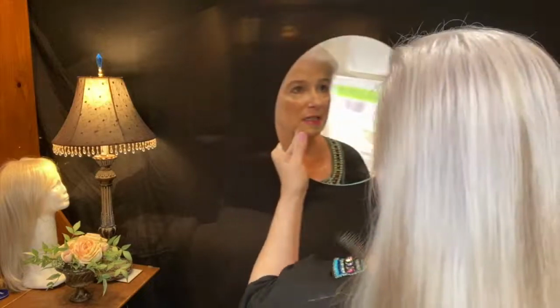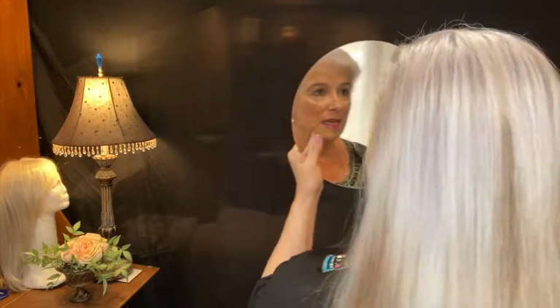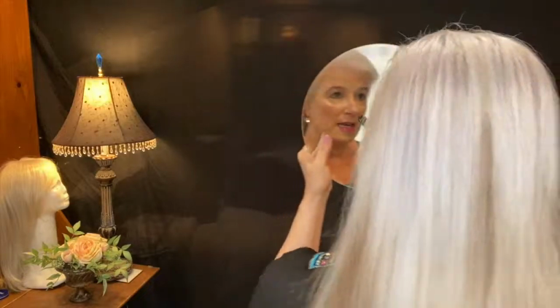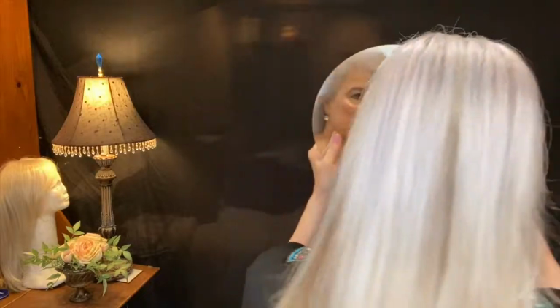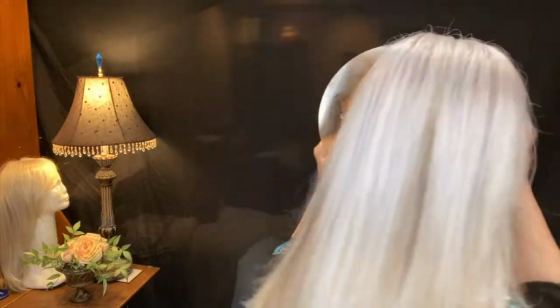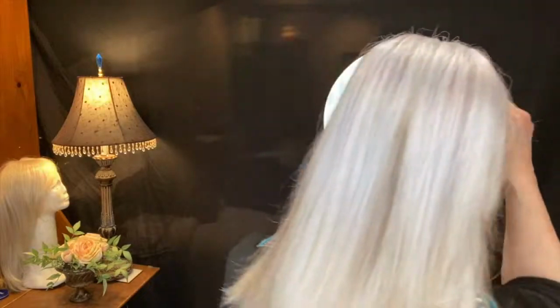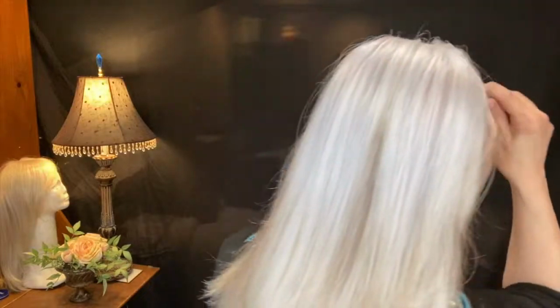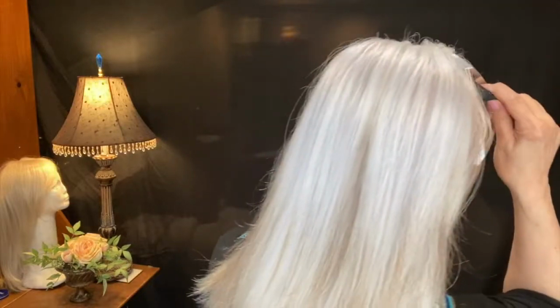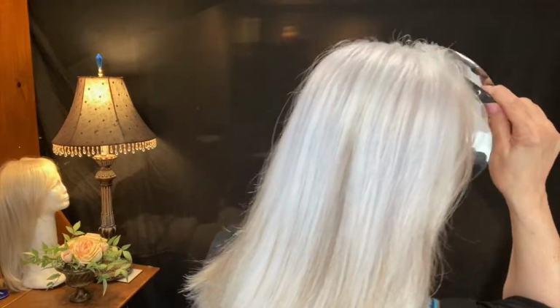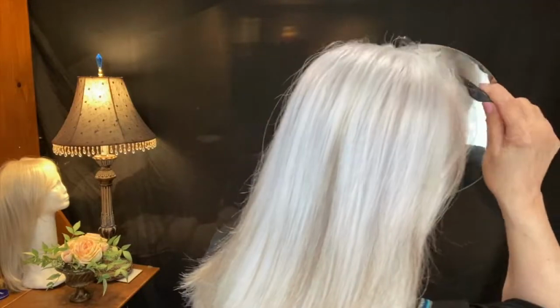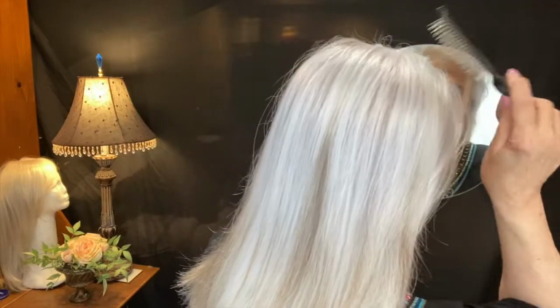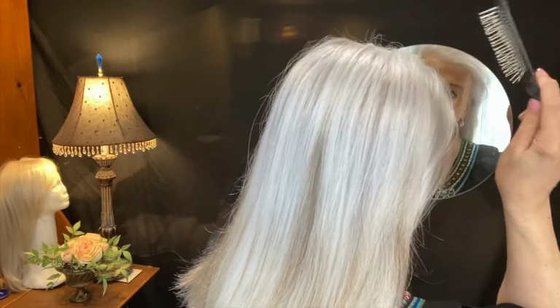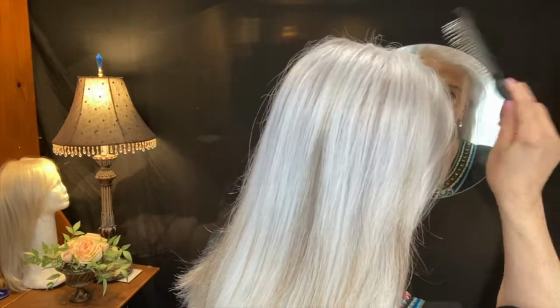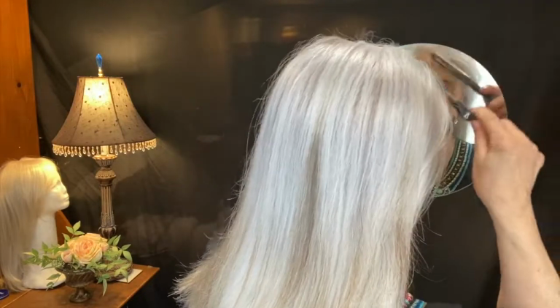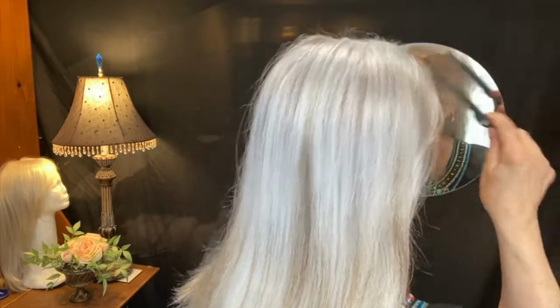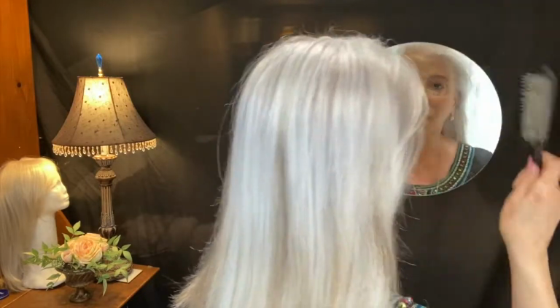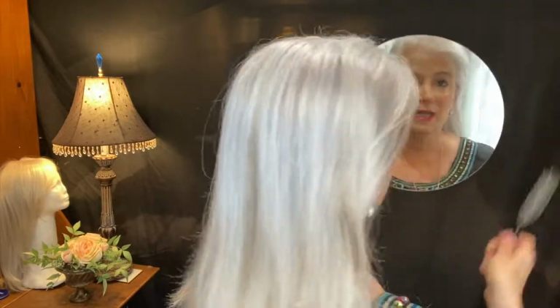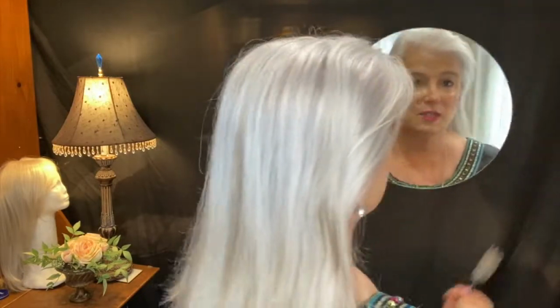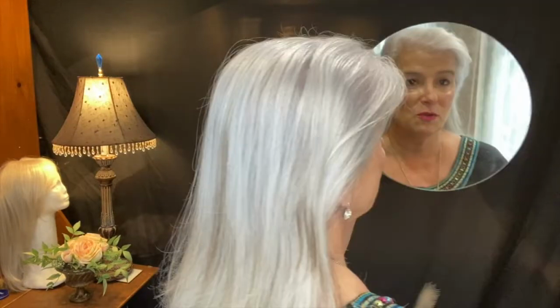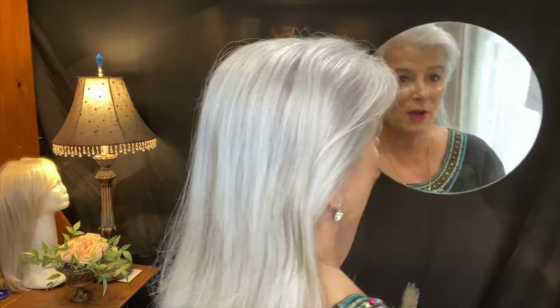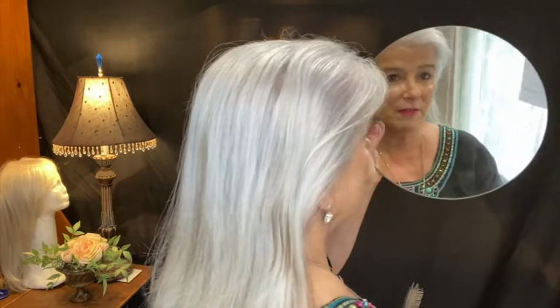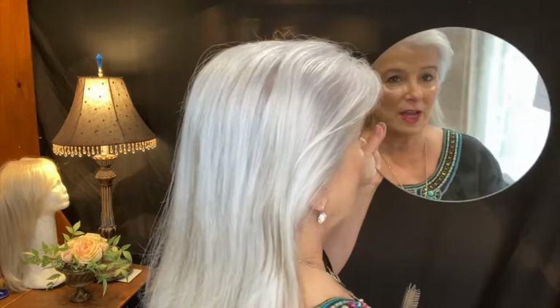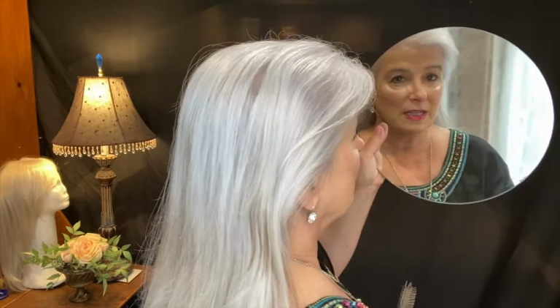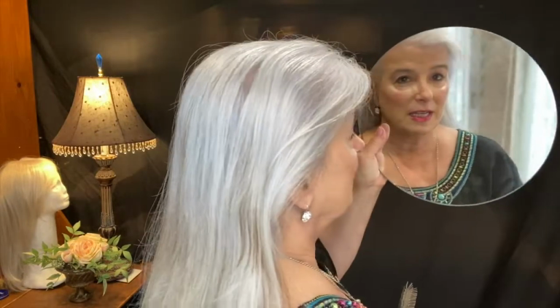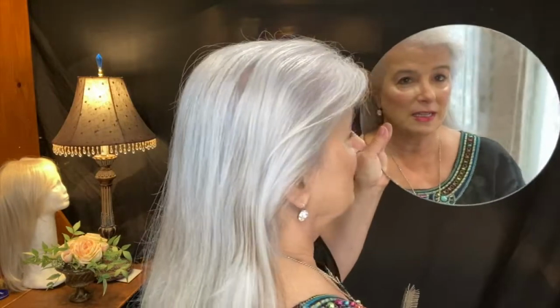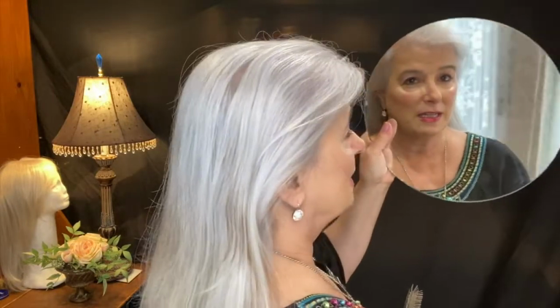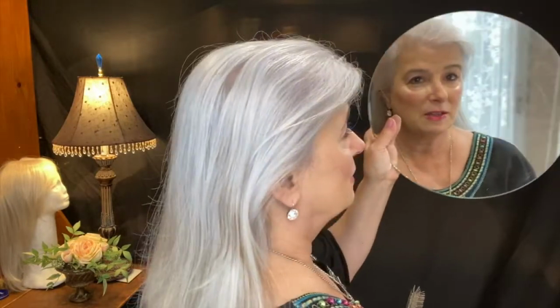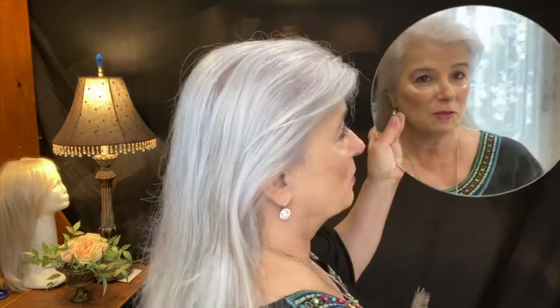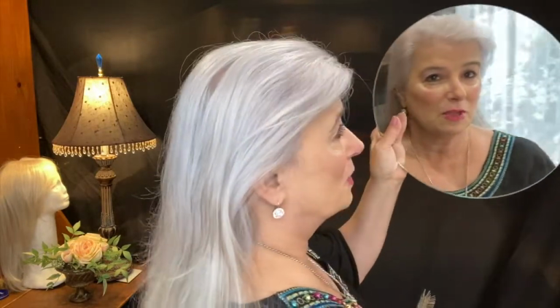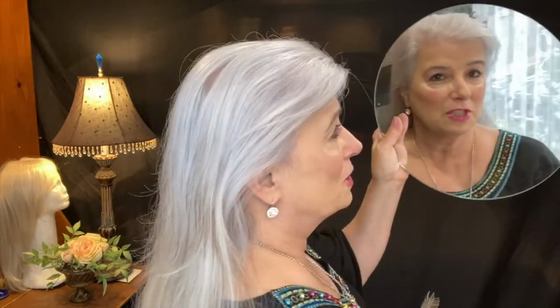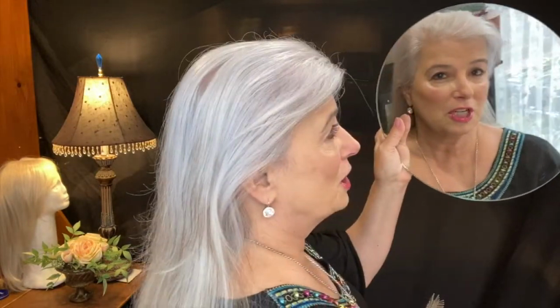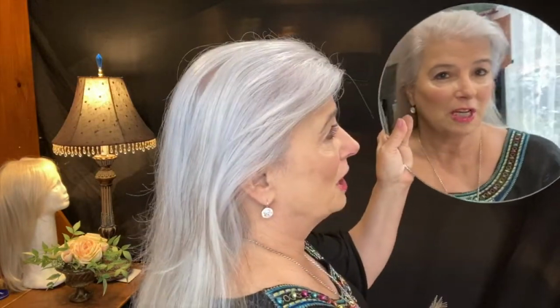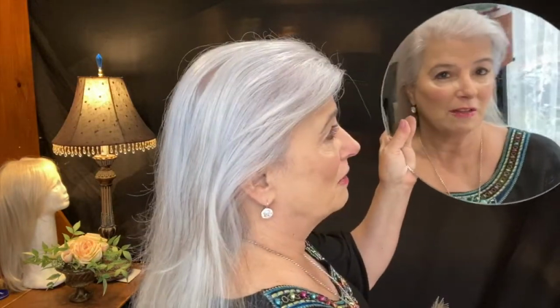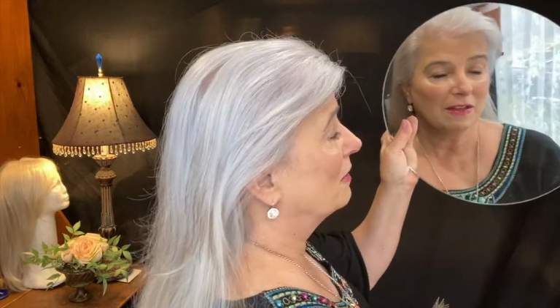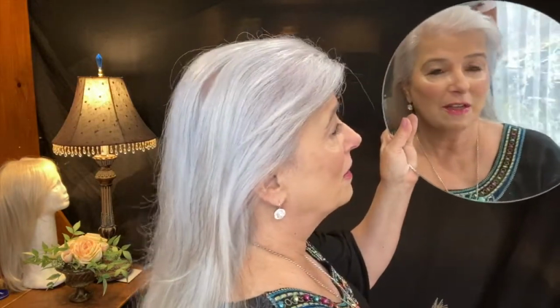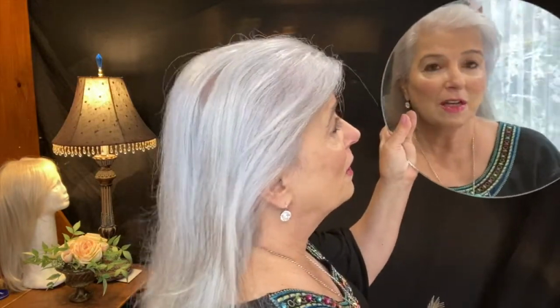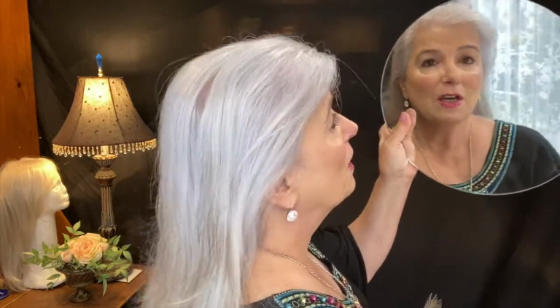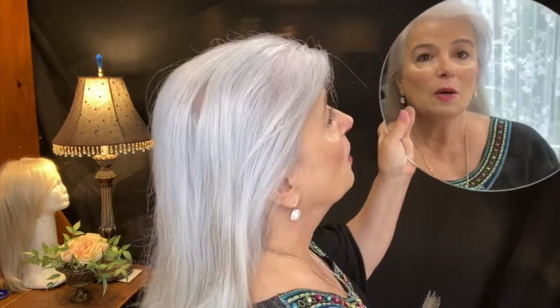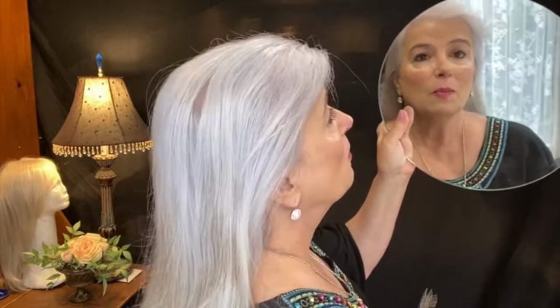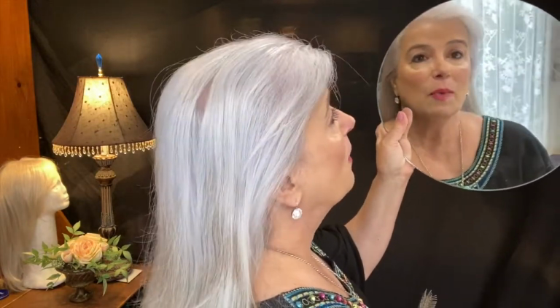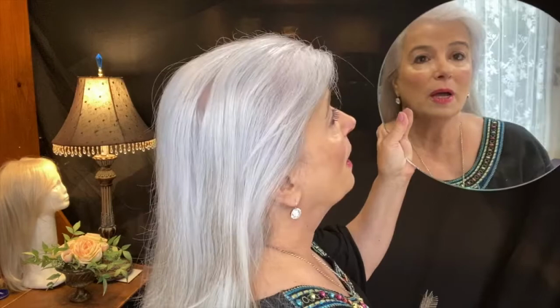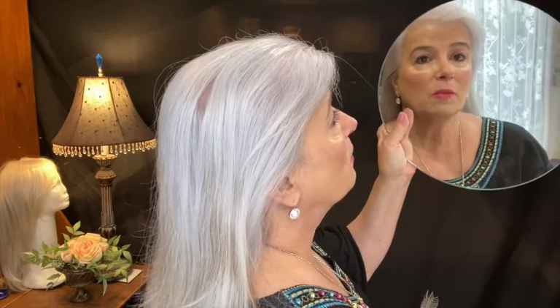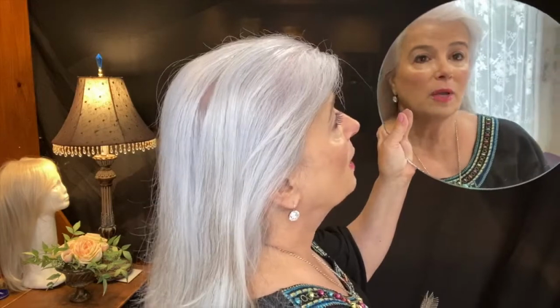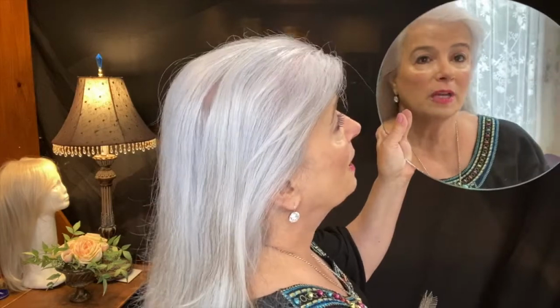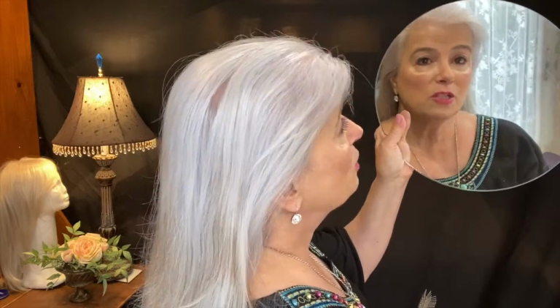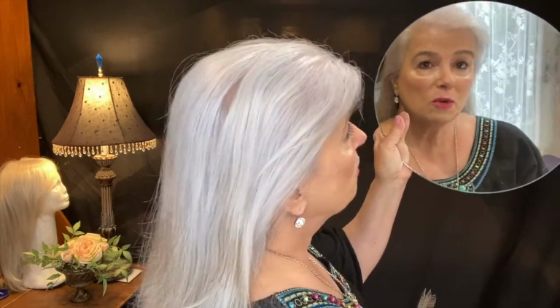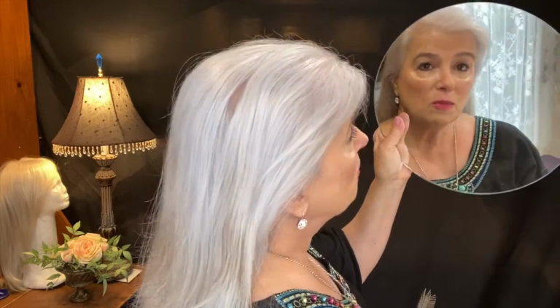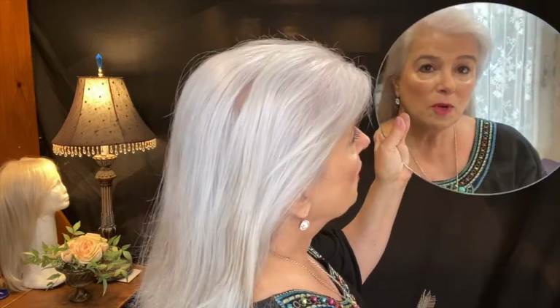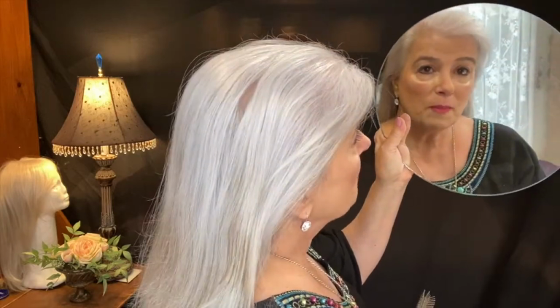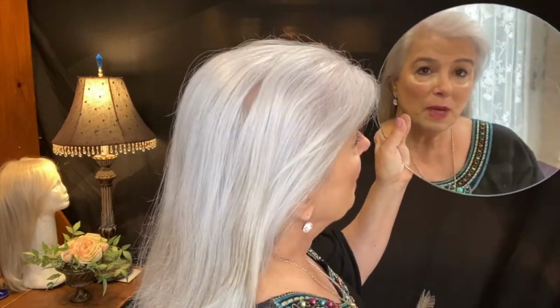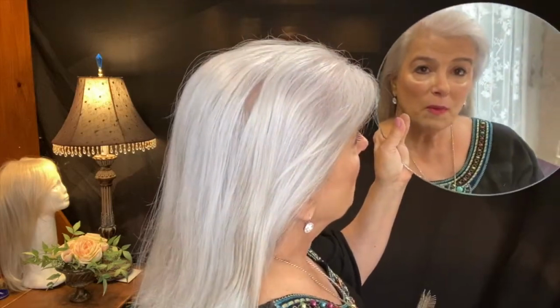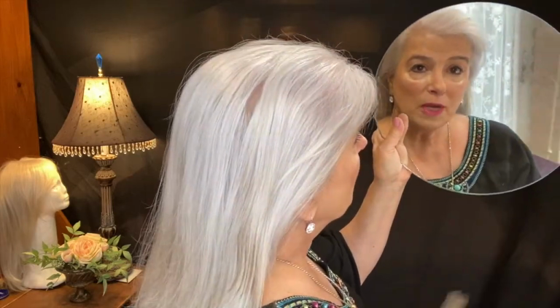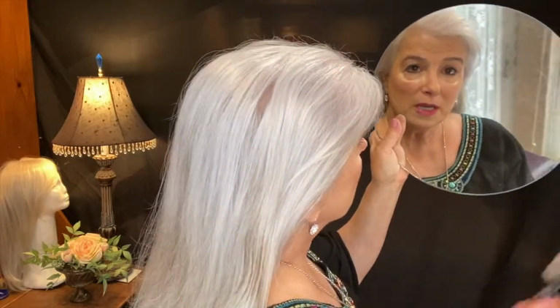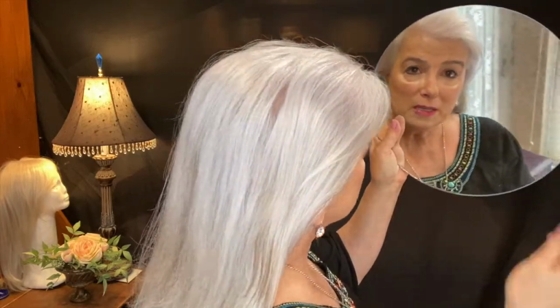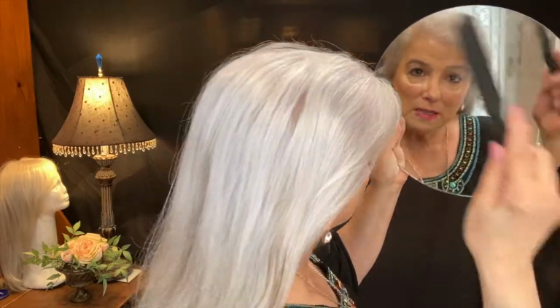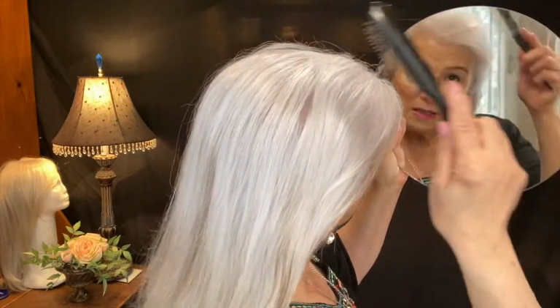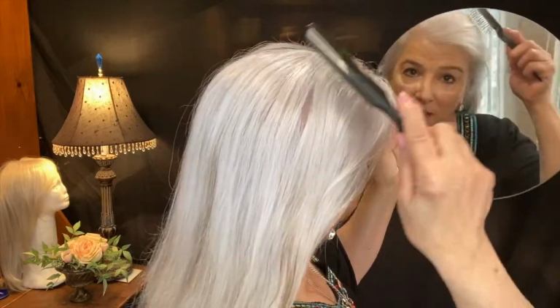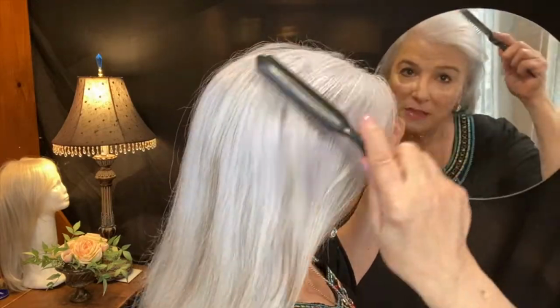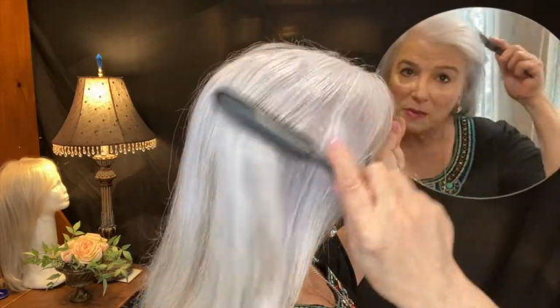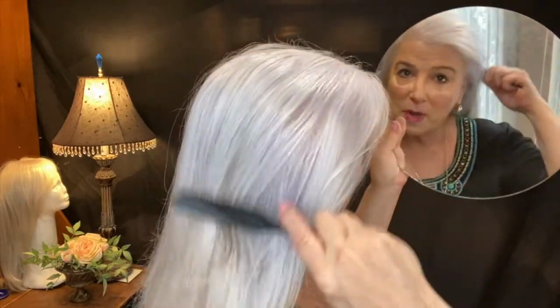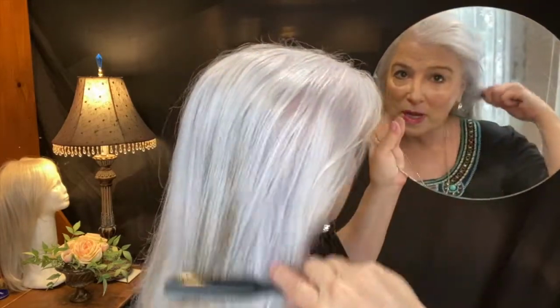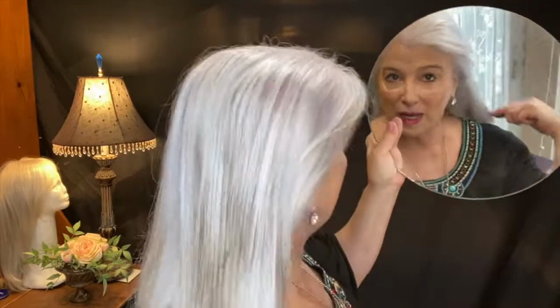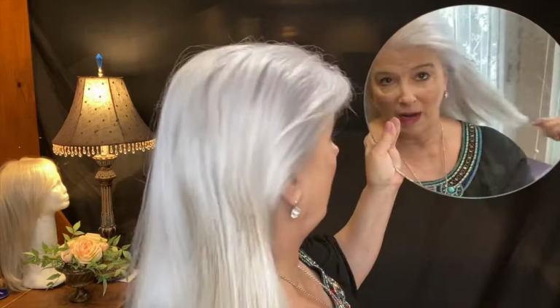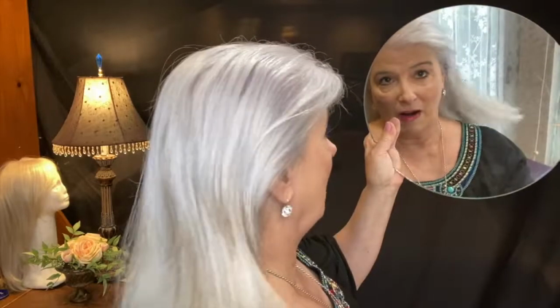Yes, I wear wigs — you have not landed on the wrong channel. But when I don't wear my wigs, this is my hair.